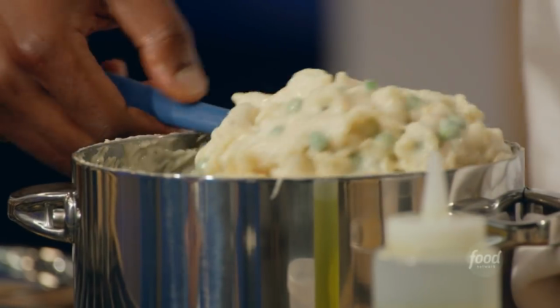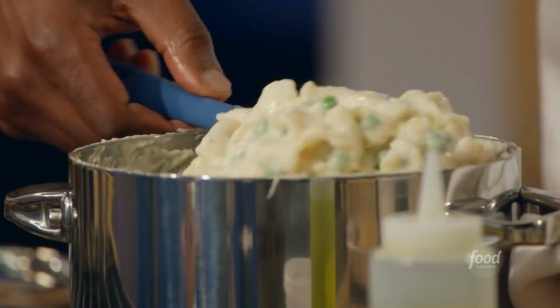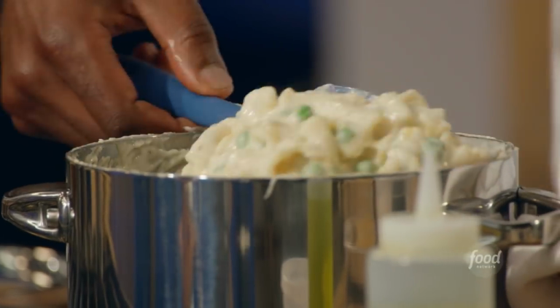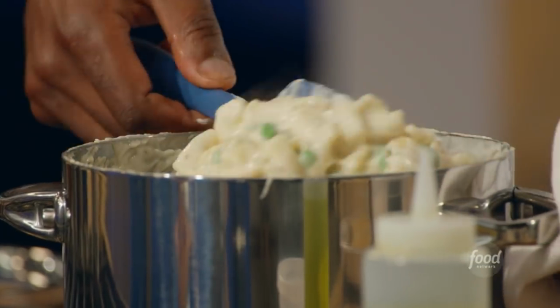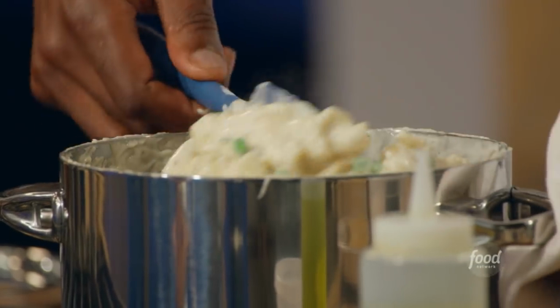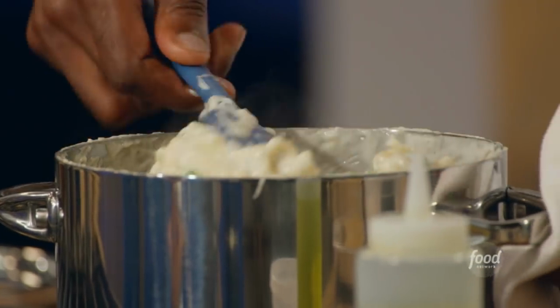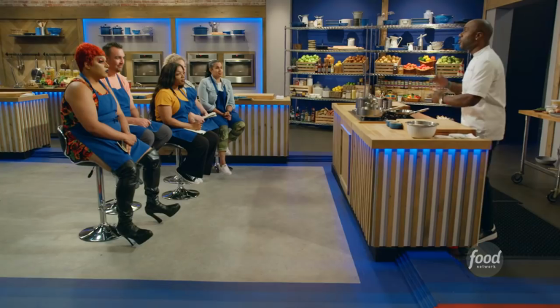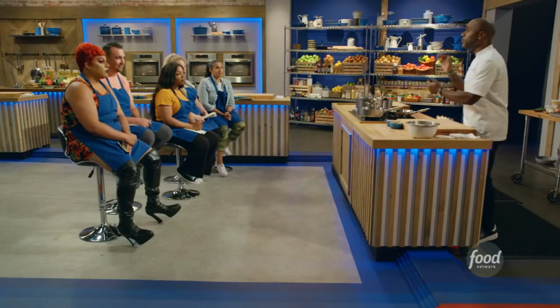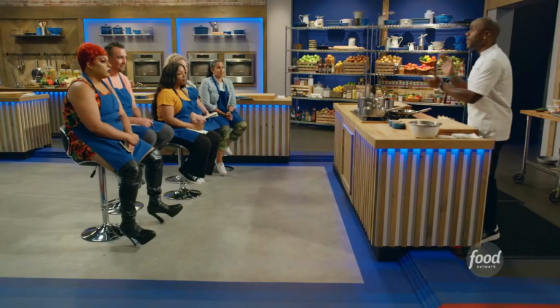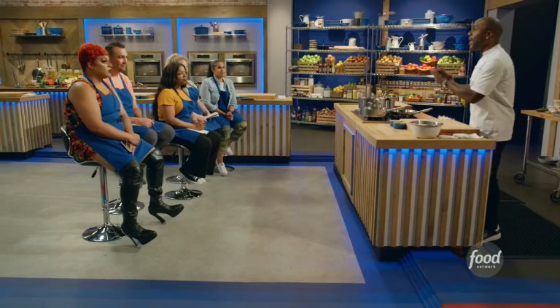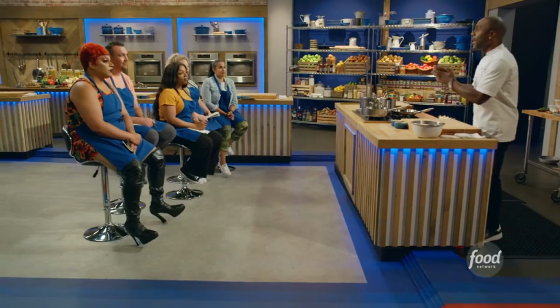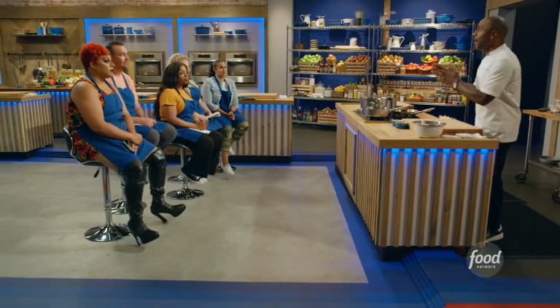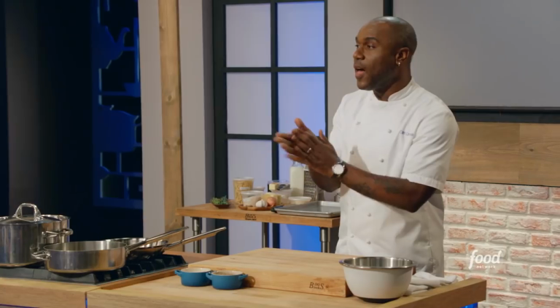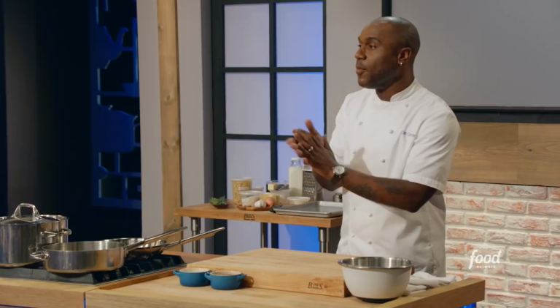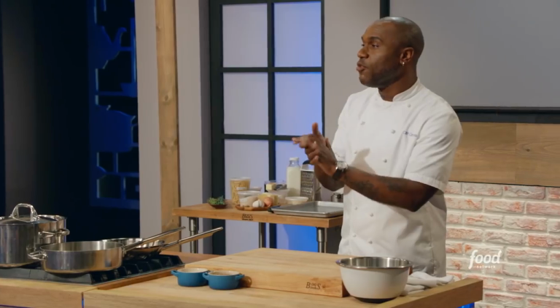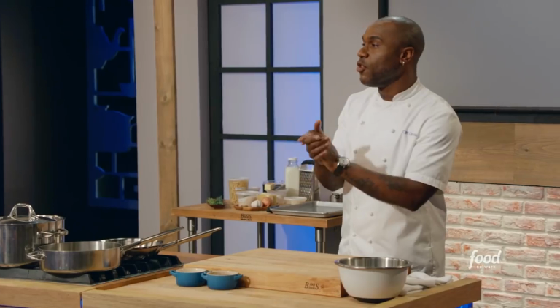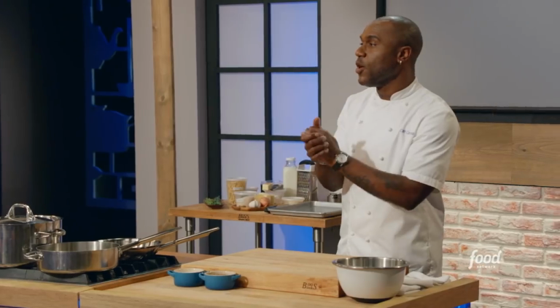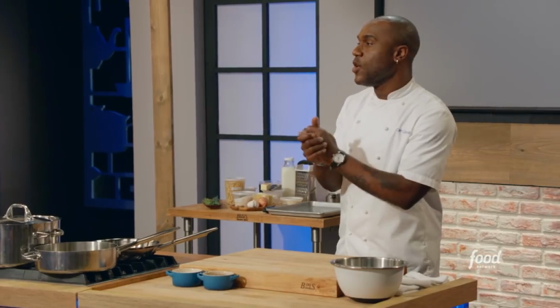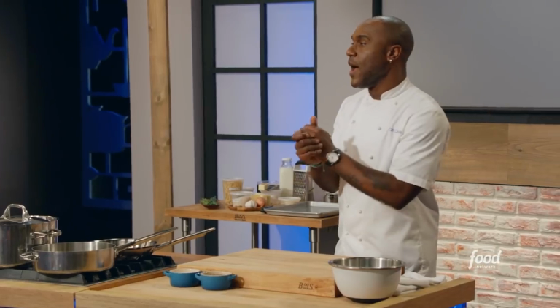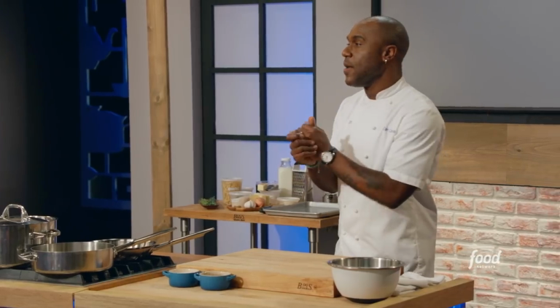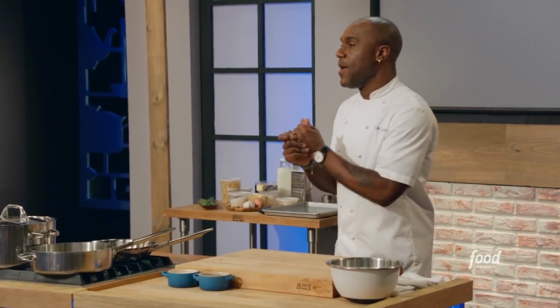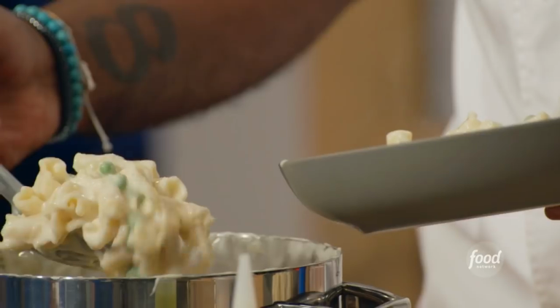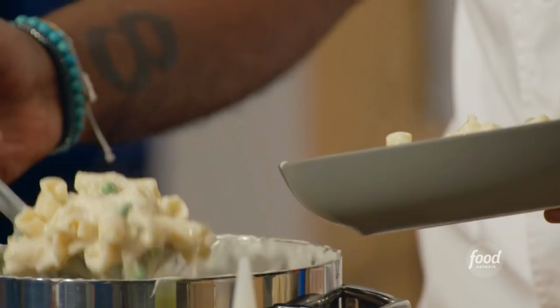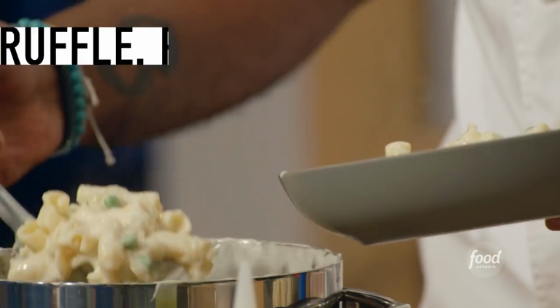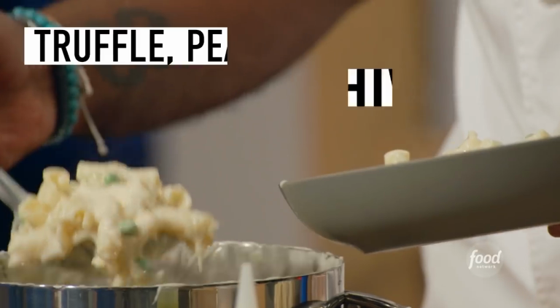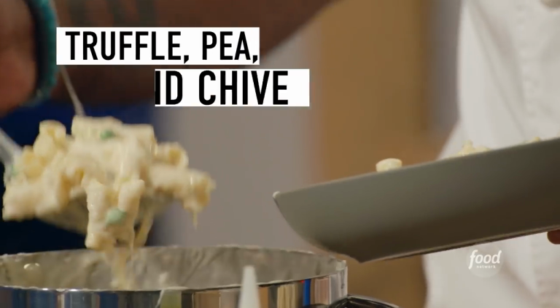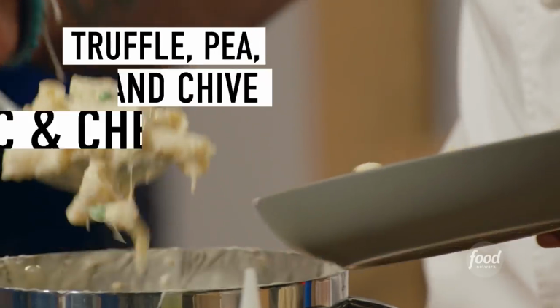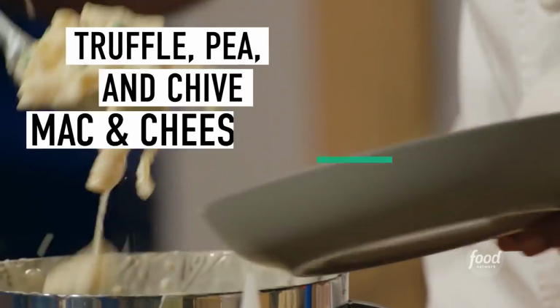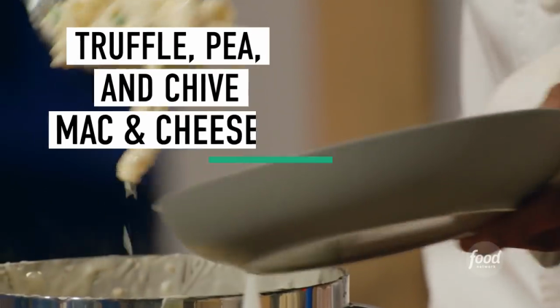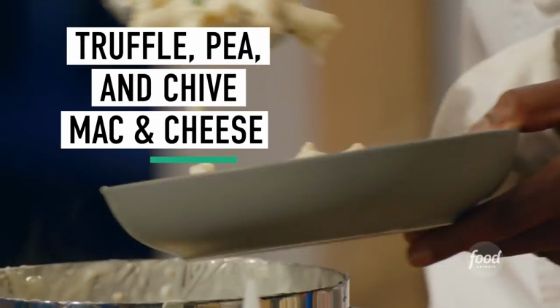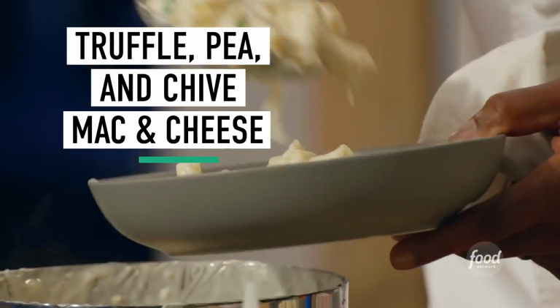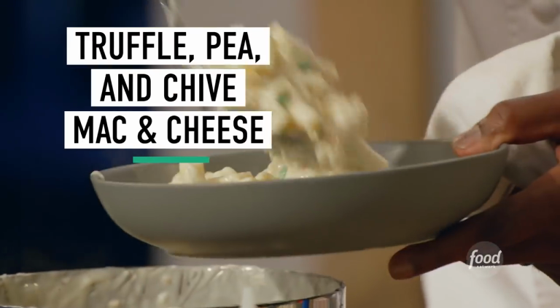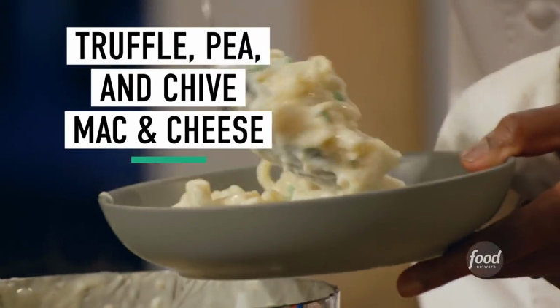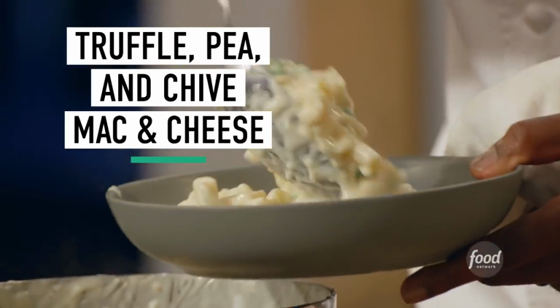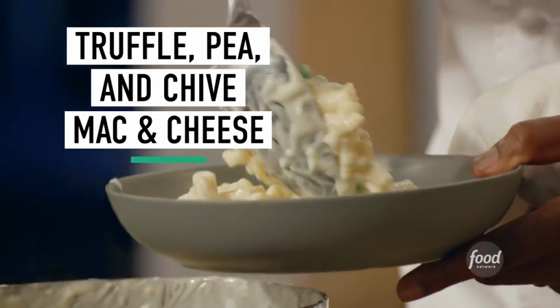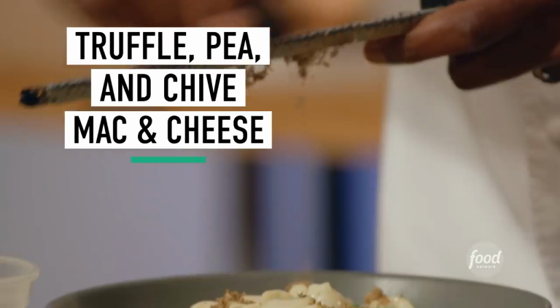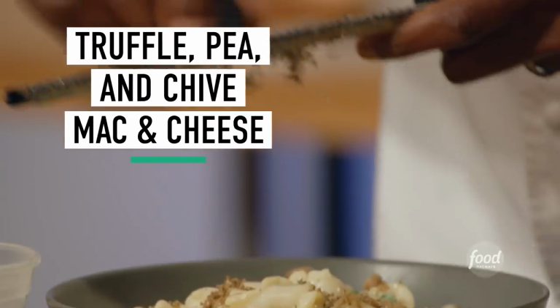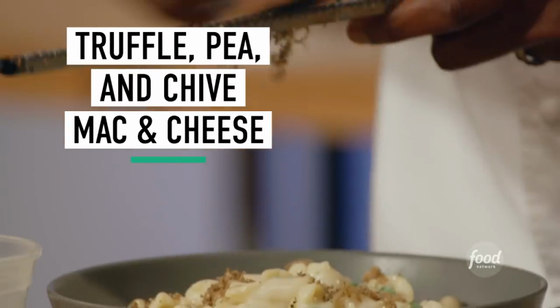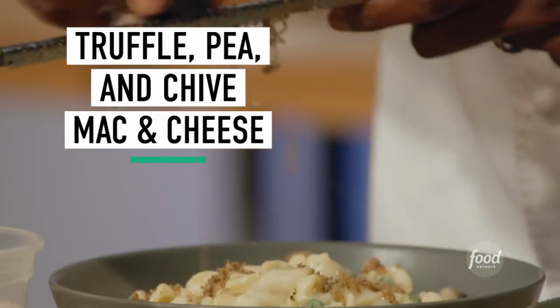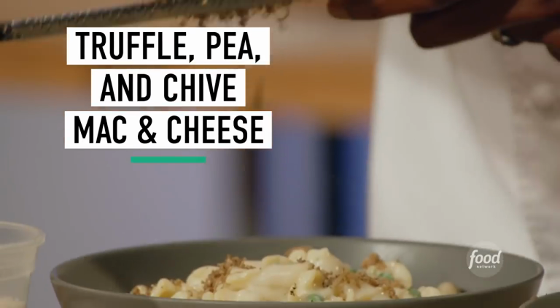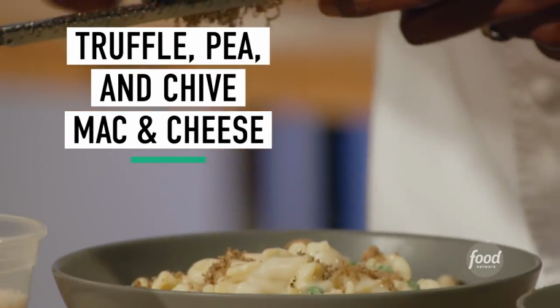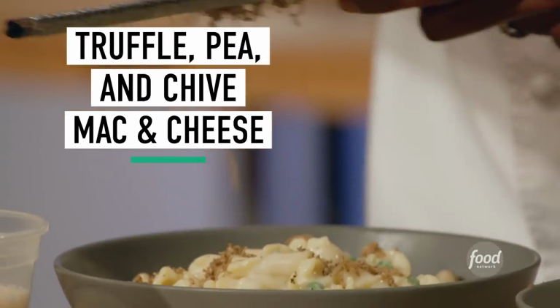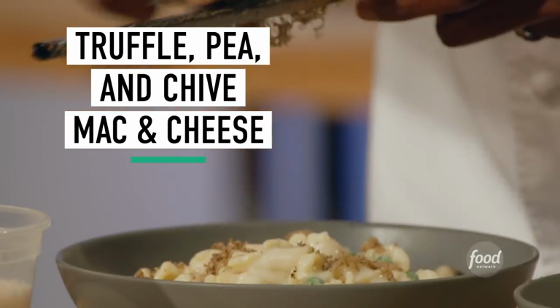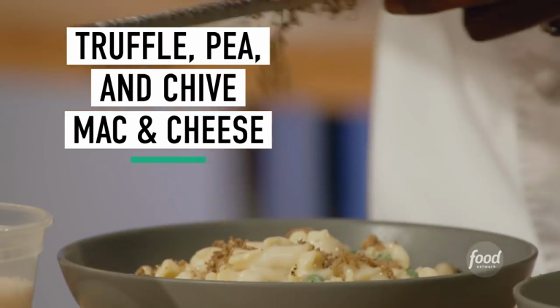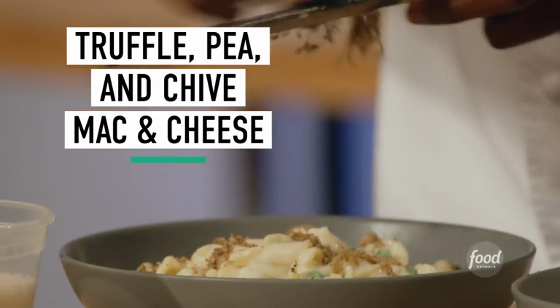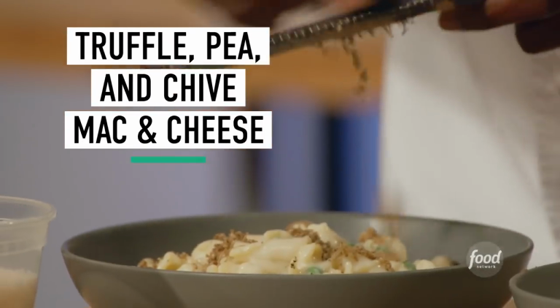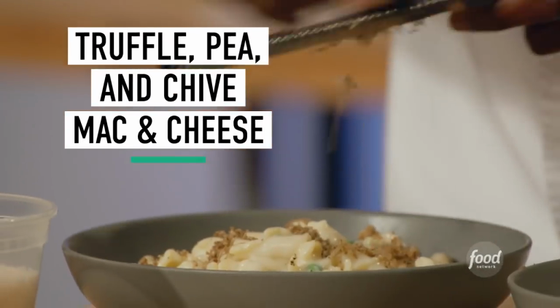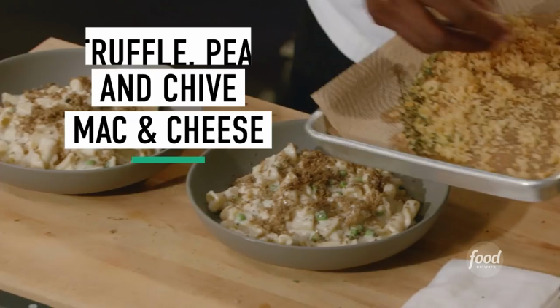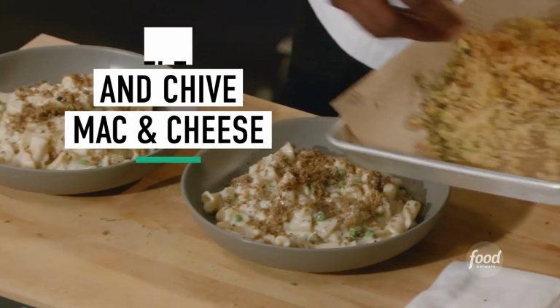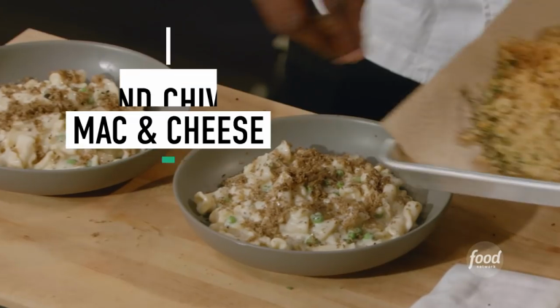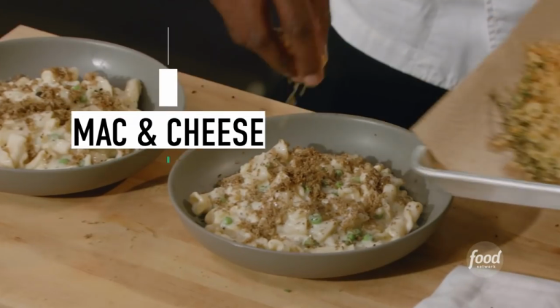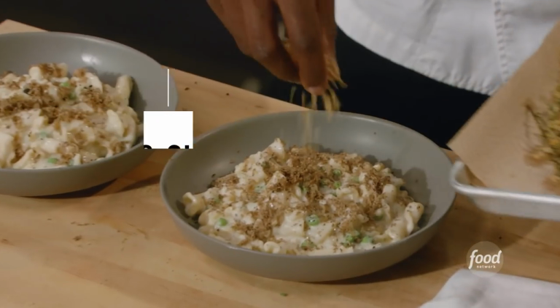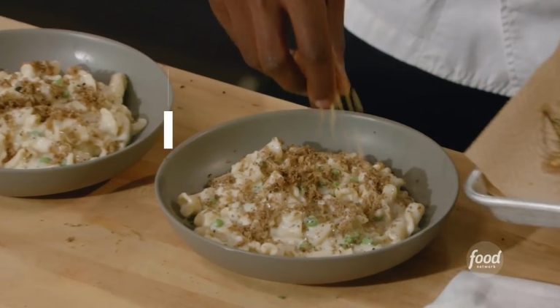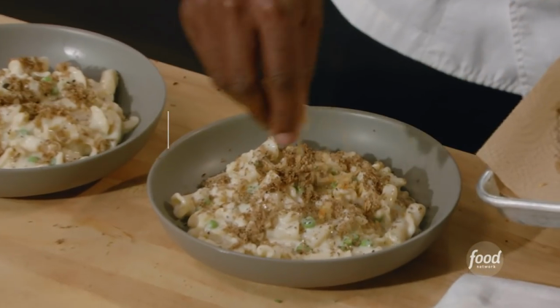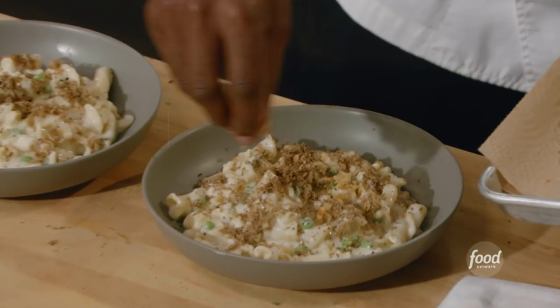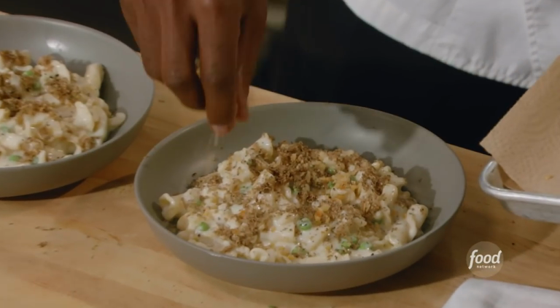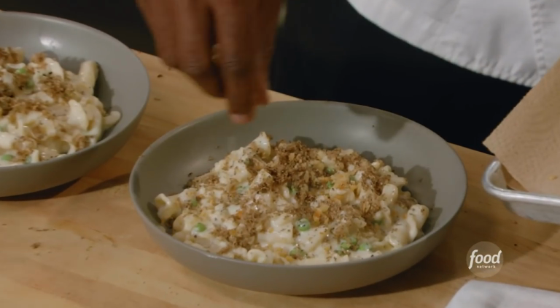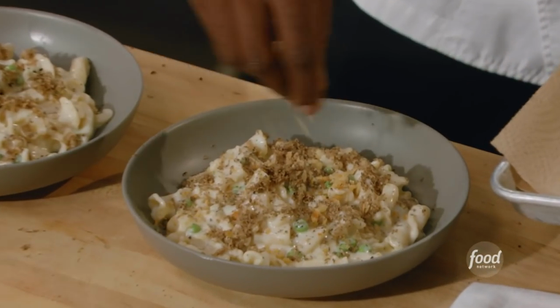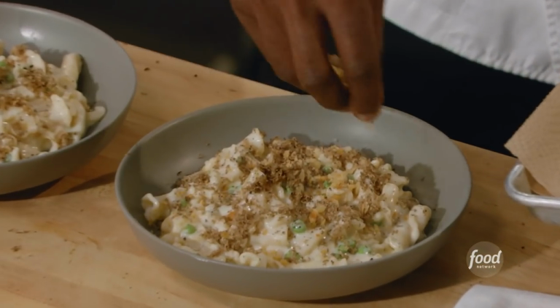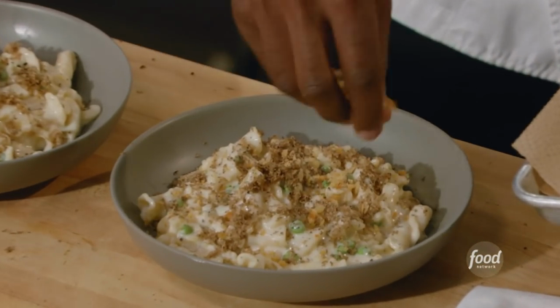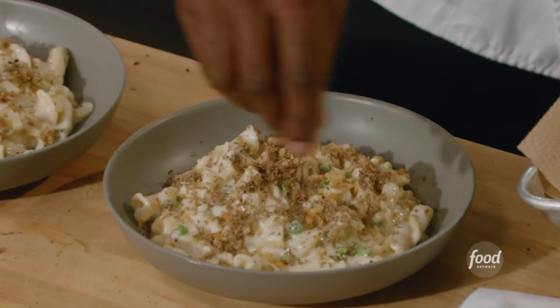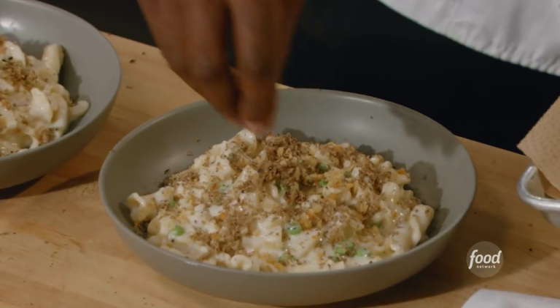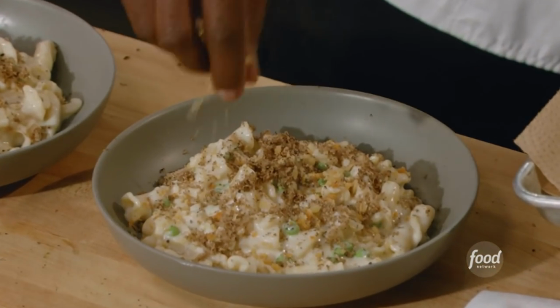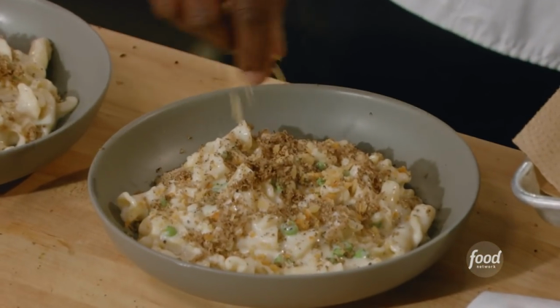So, recruits, today I'll be showing you how to make a delicious, gooey truffle, pea, and chive mac and cheese.